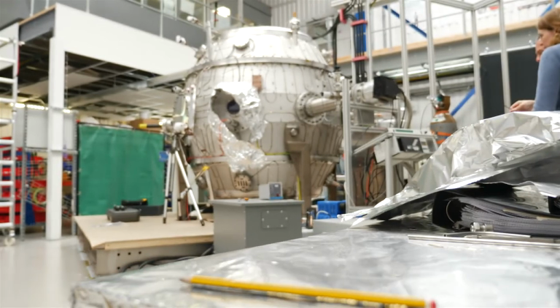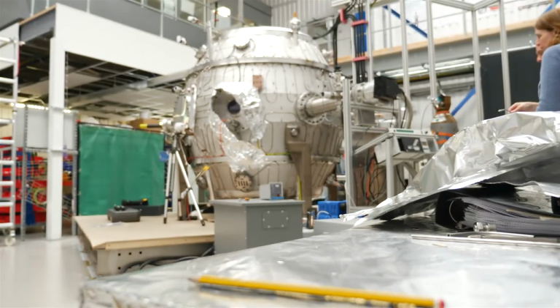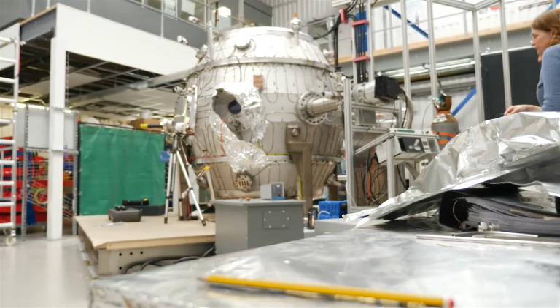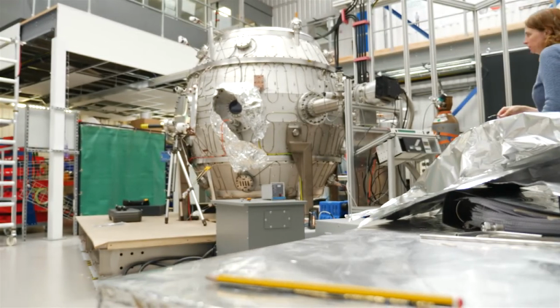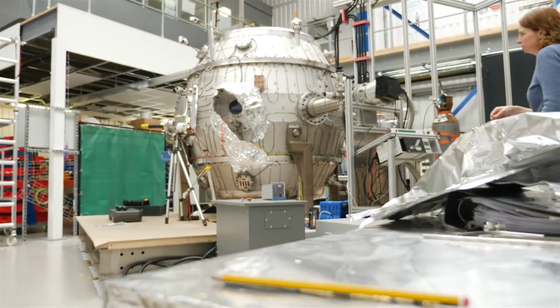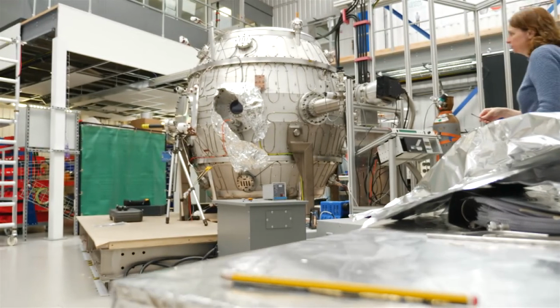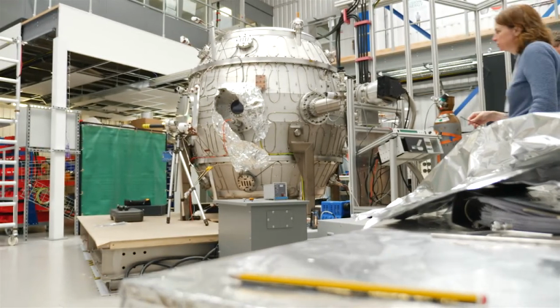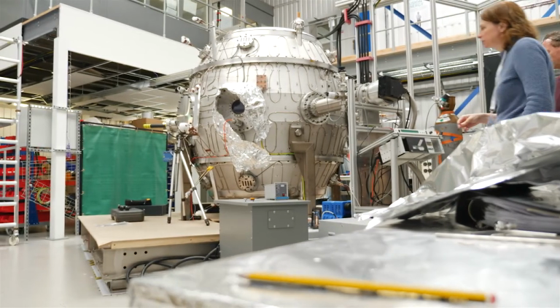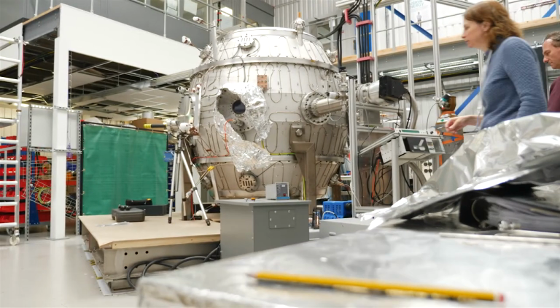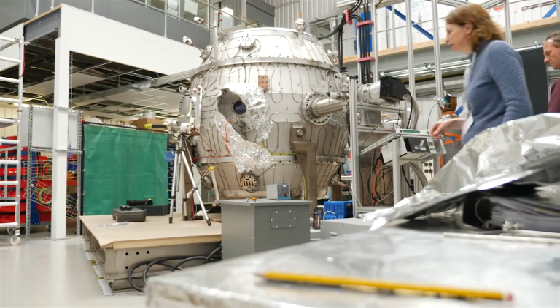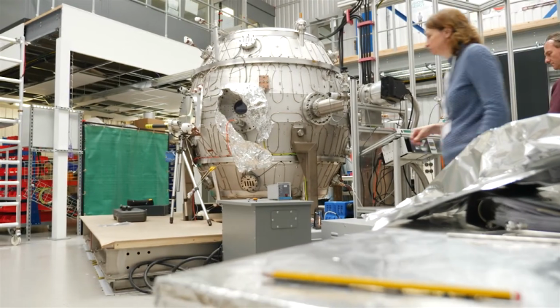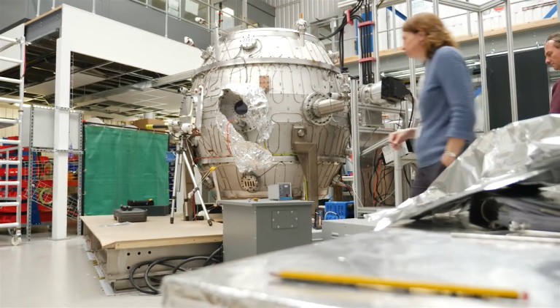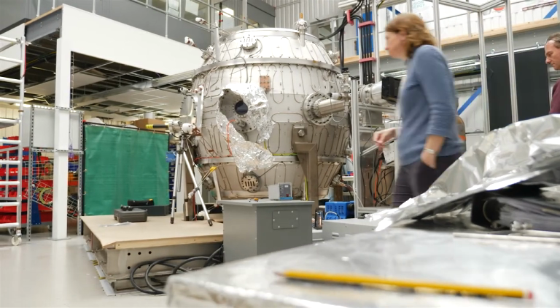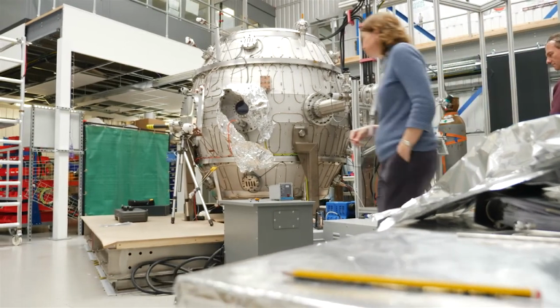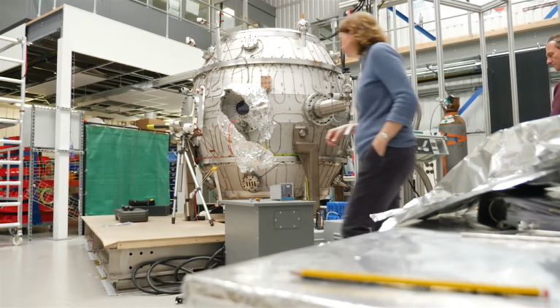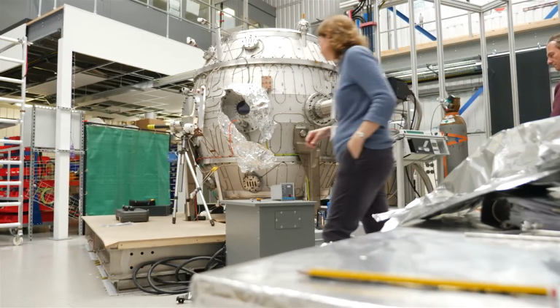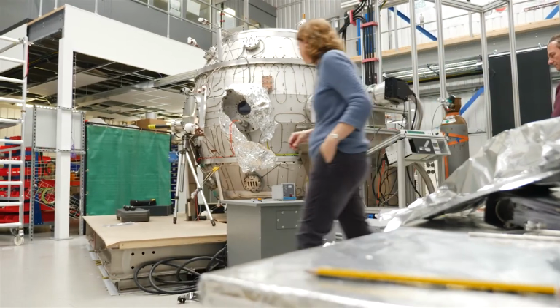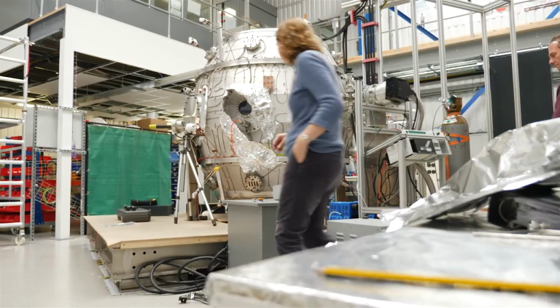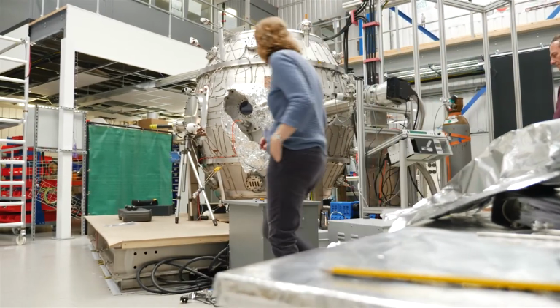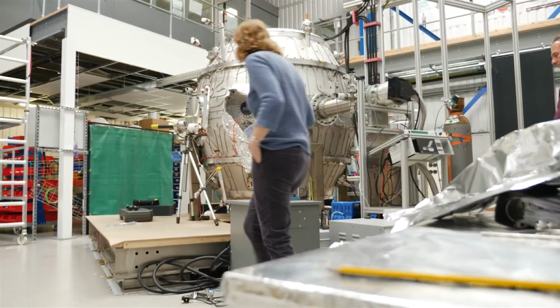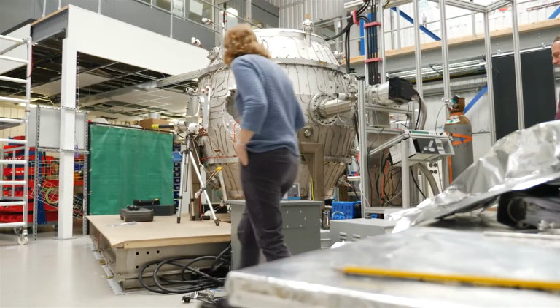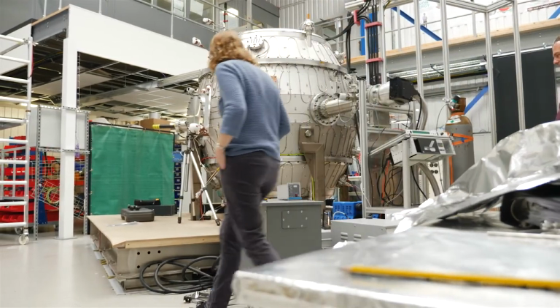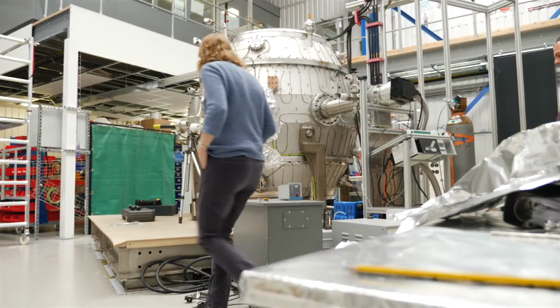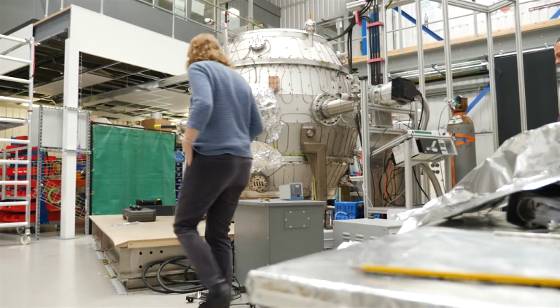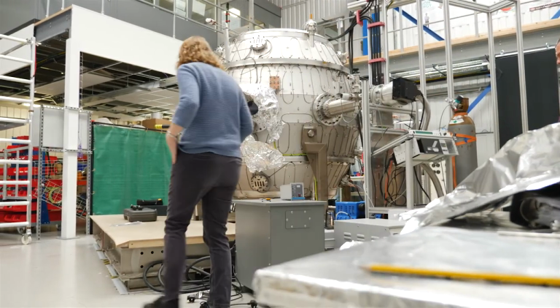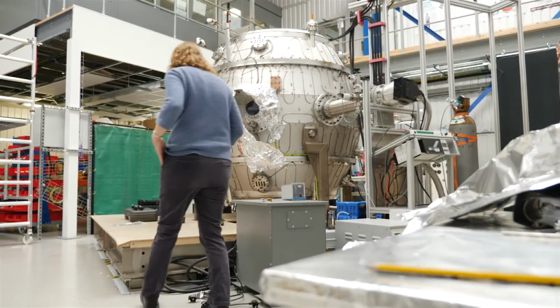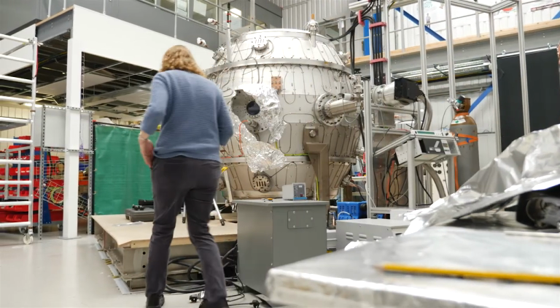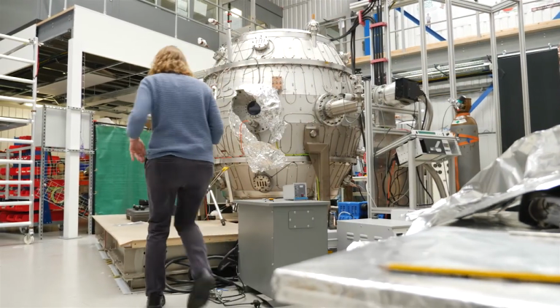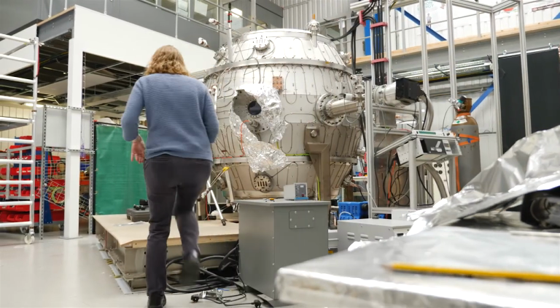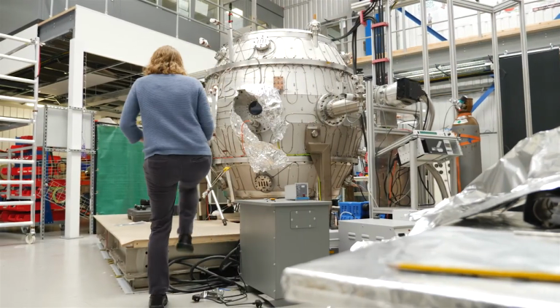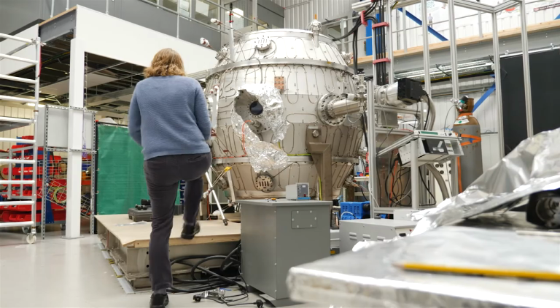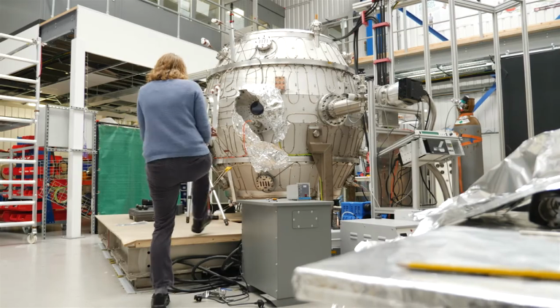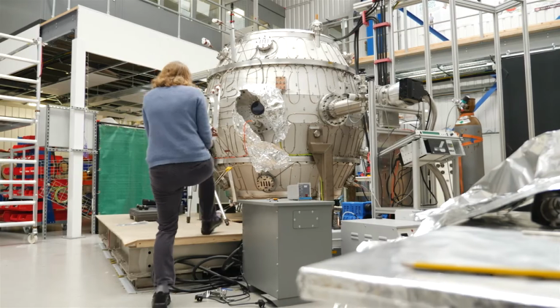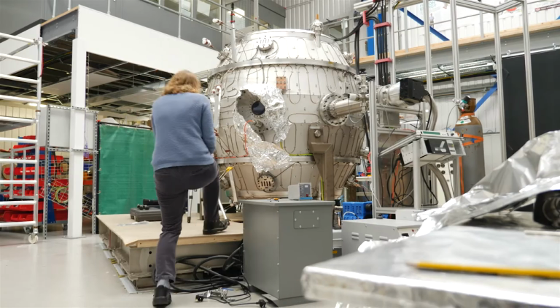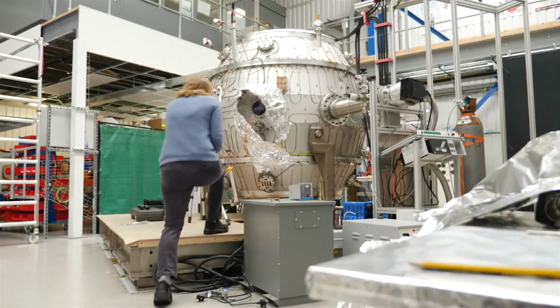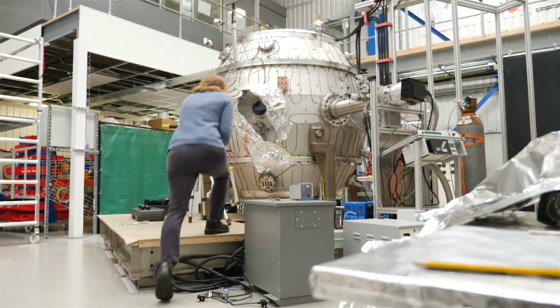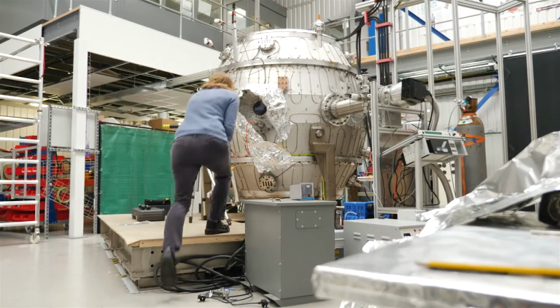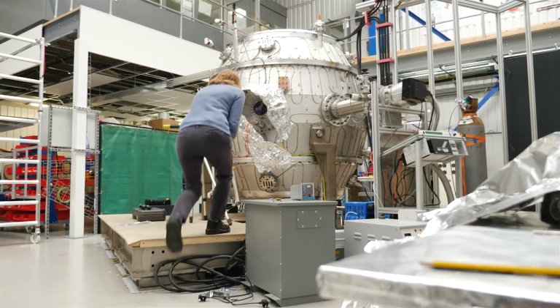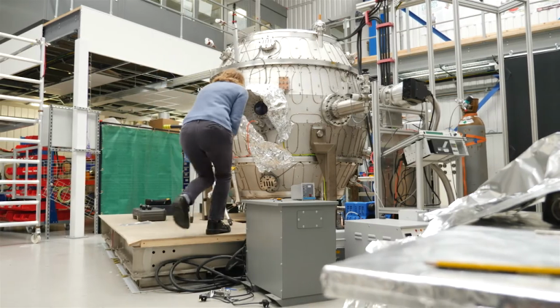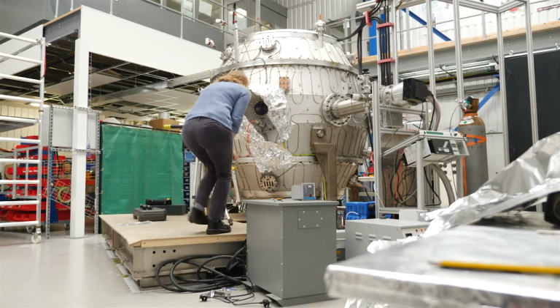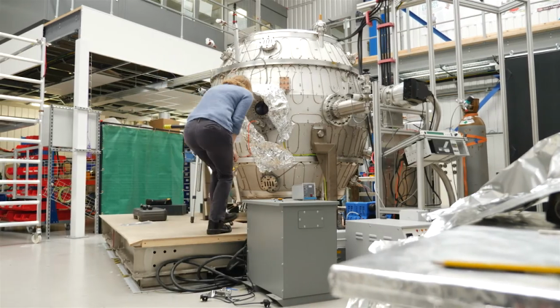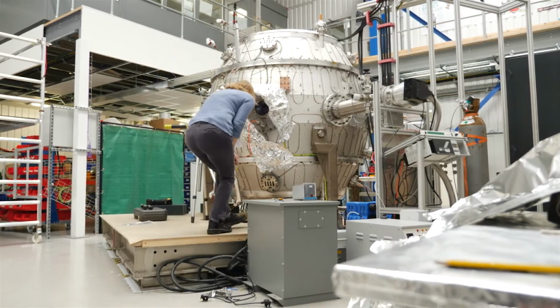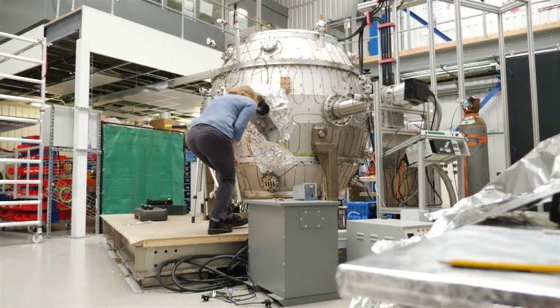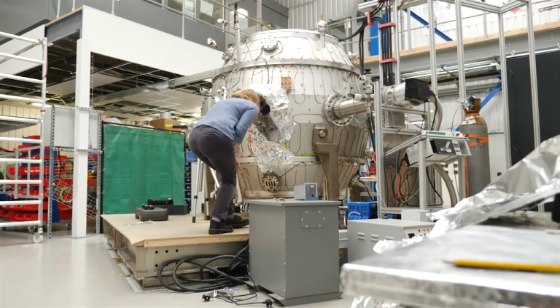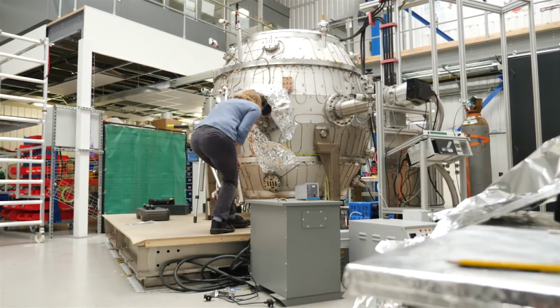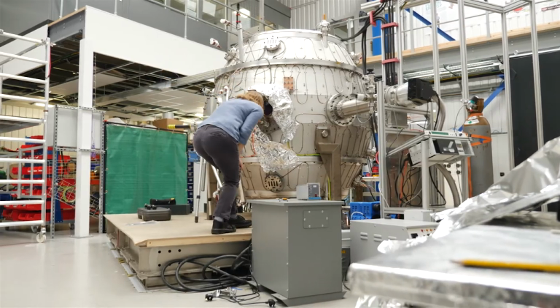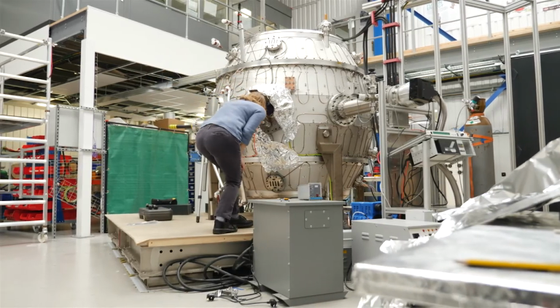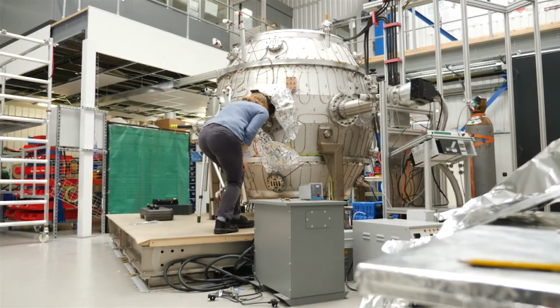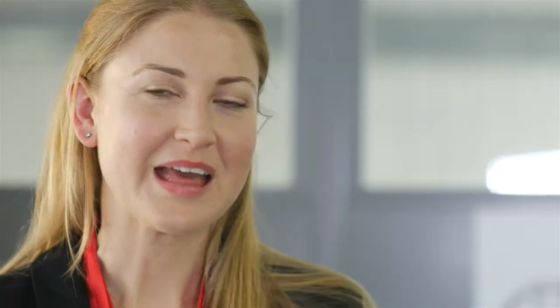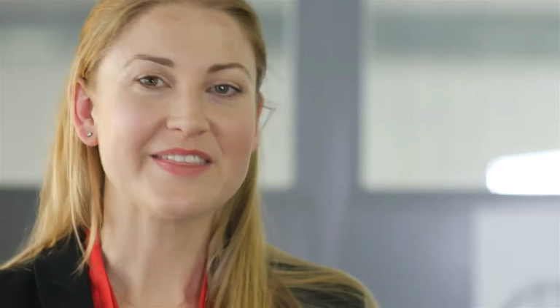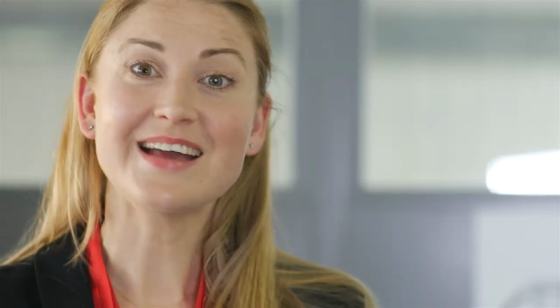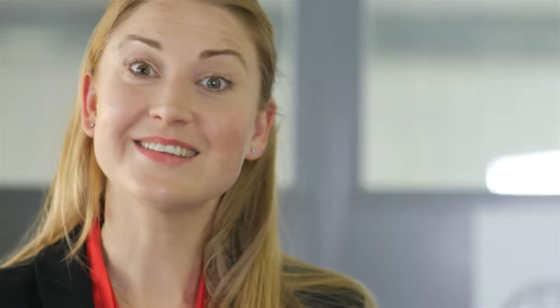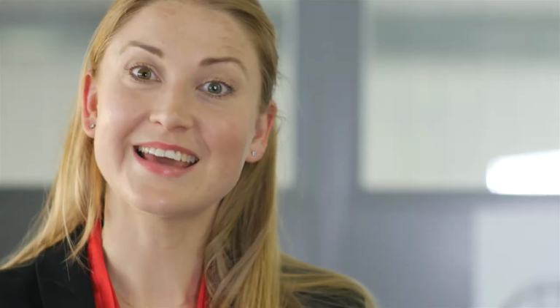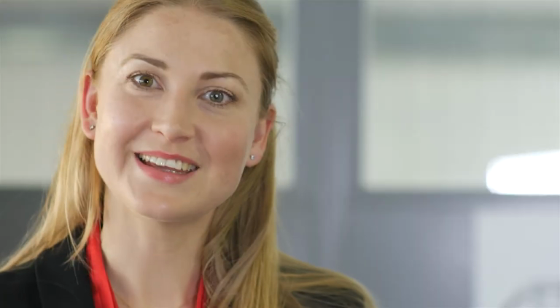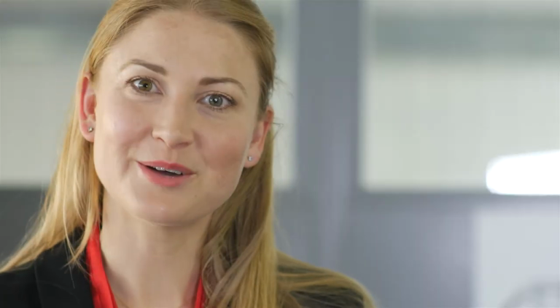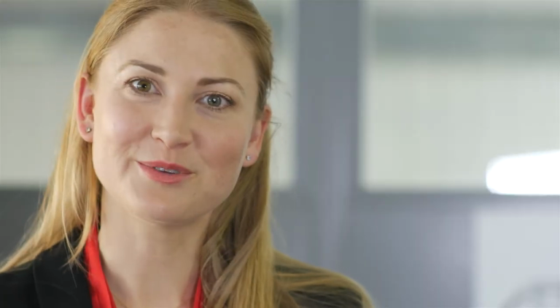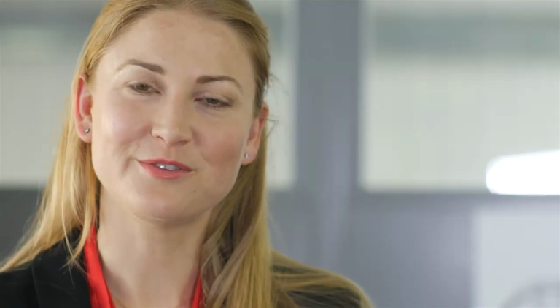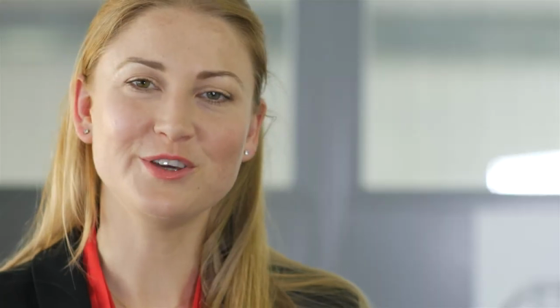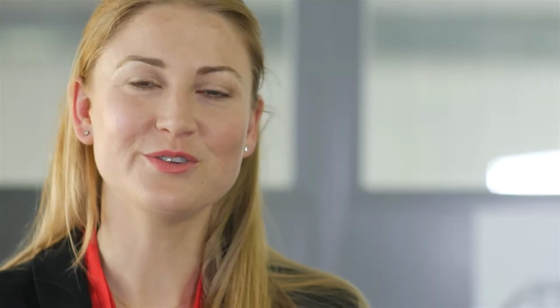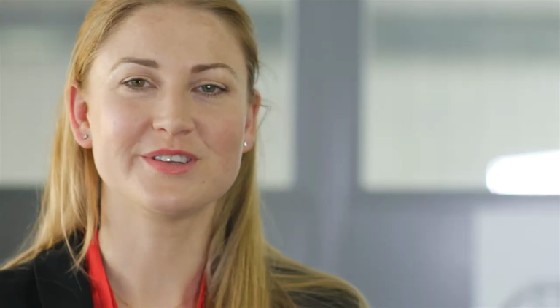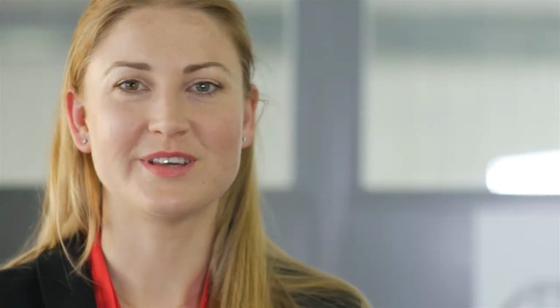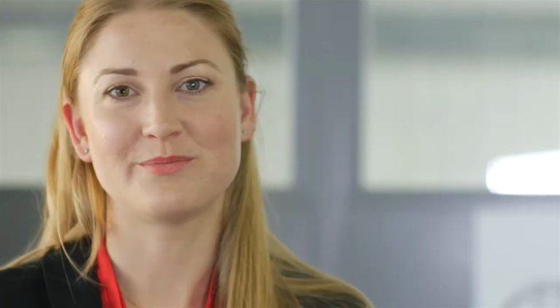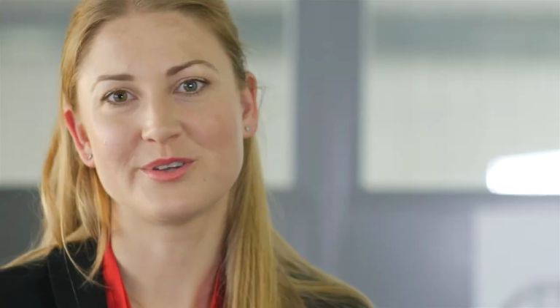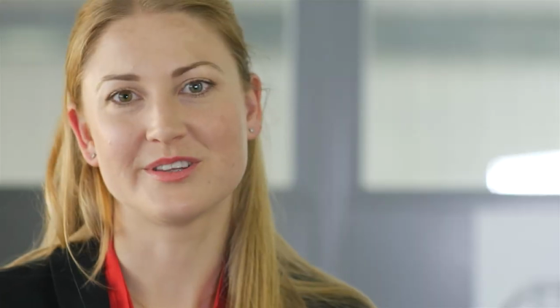Next year, 2018, we're aiming for 100 million degrees in ST40. That's getting up to fusion temperatures.